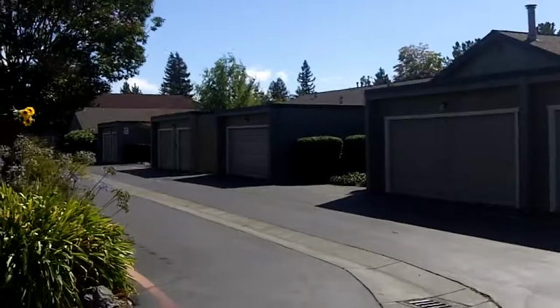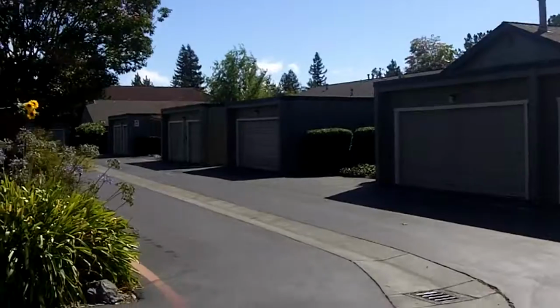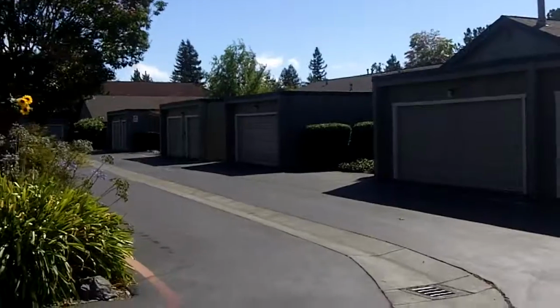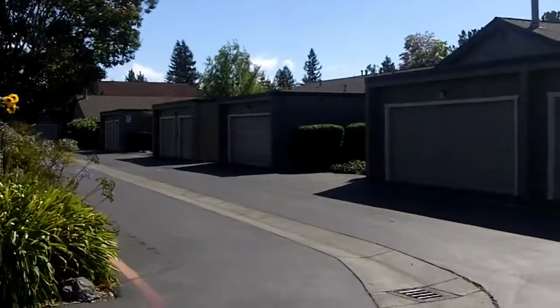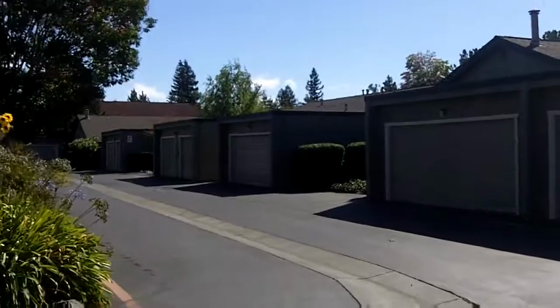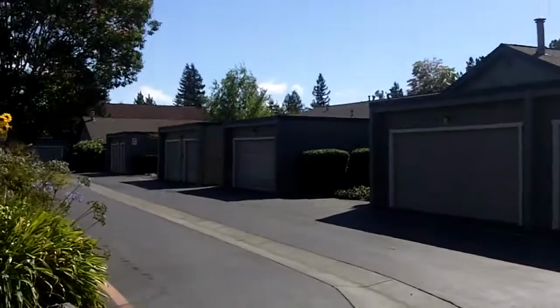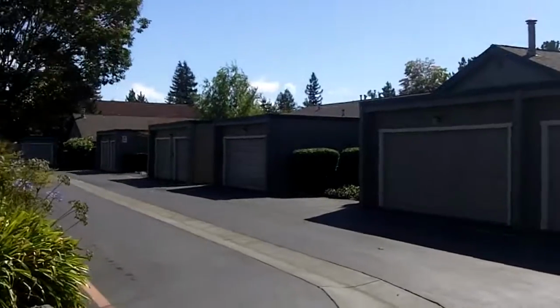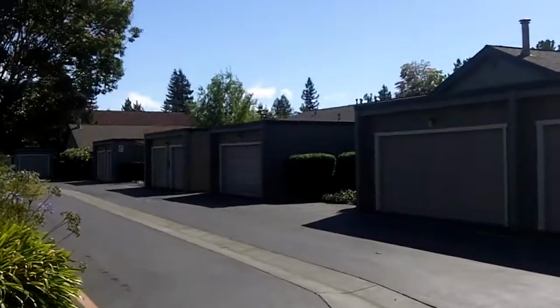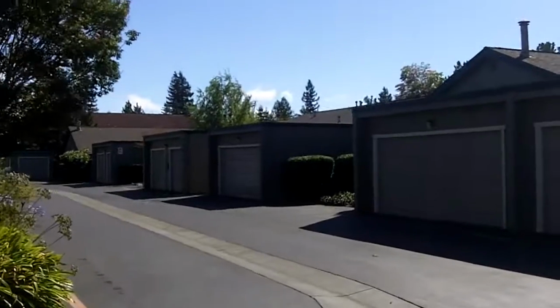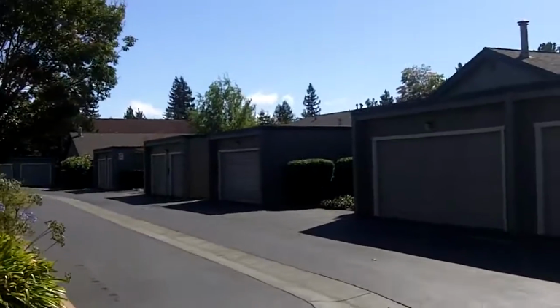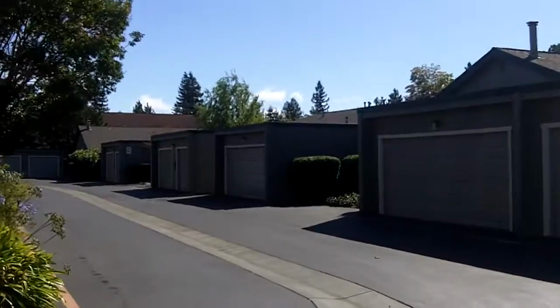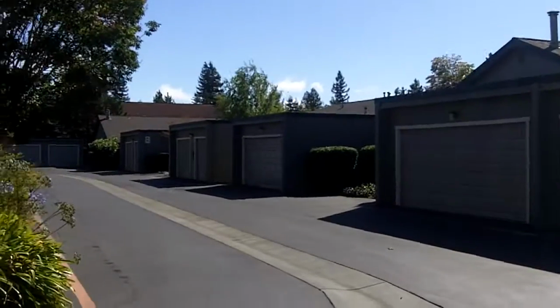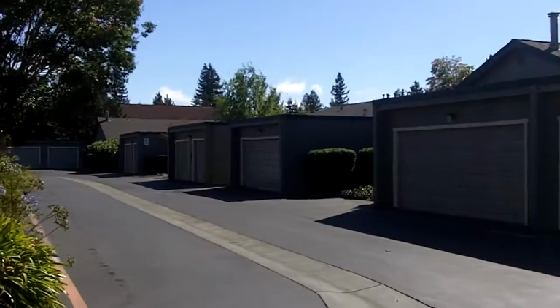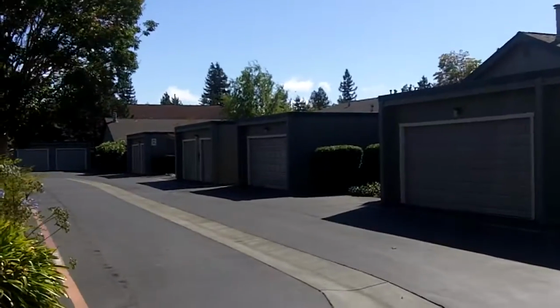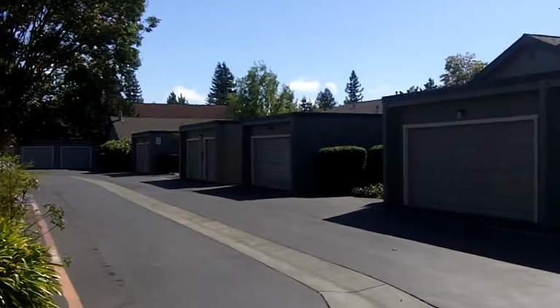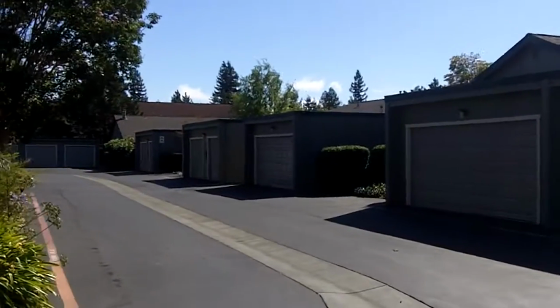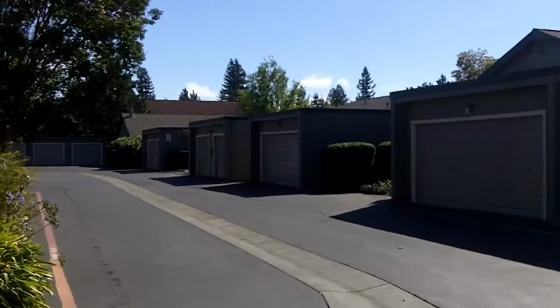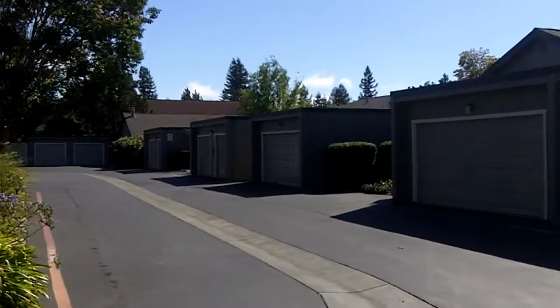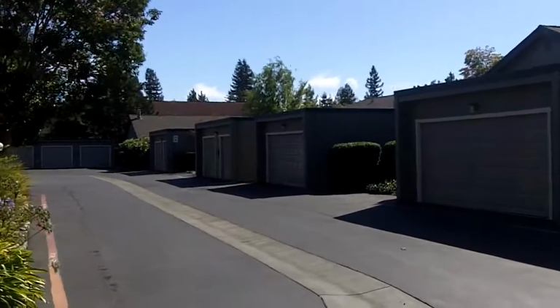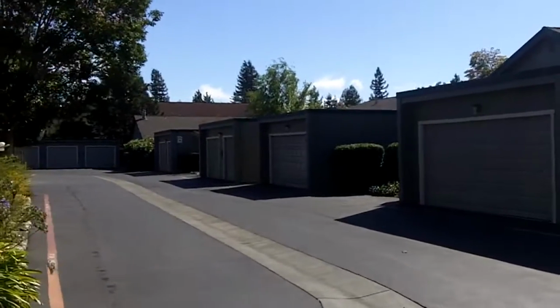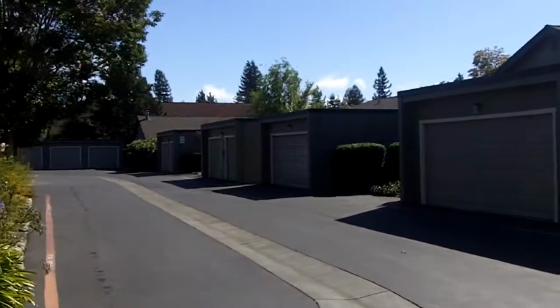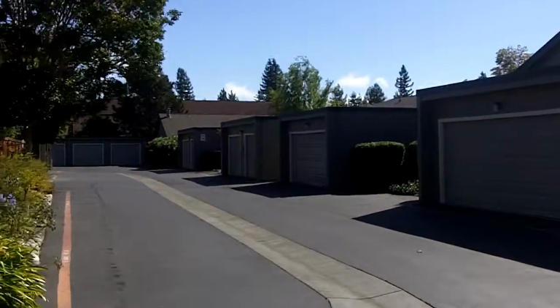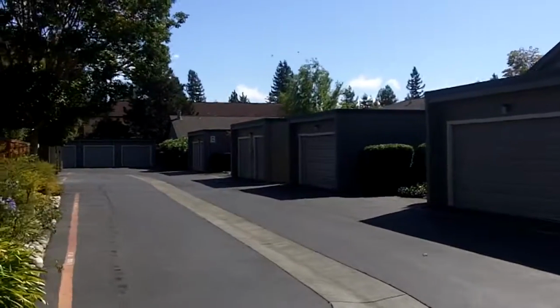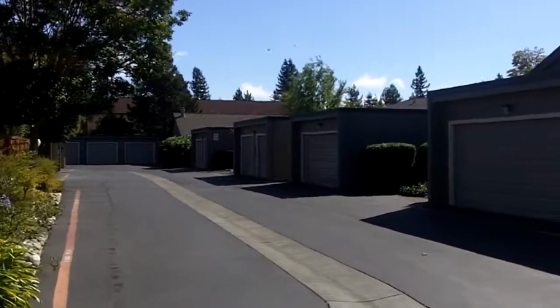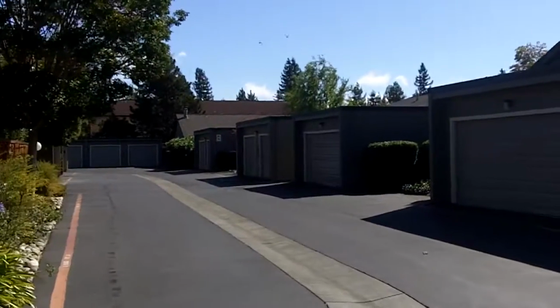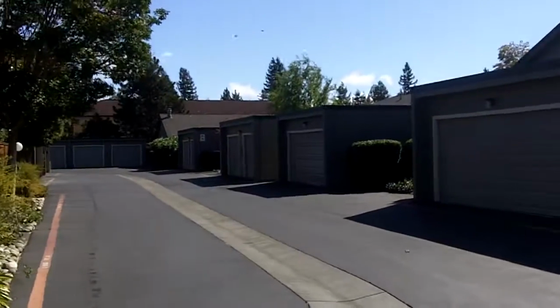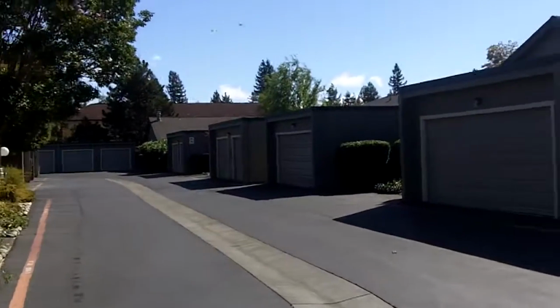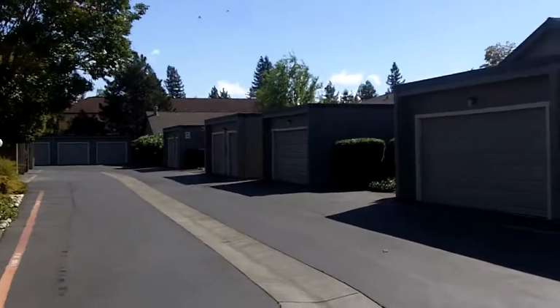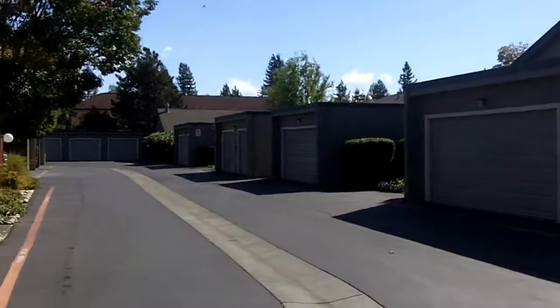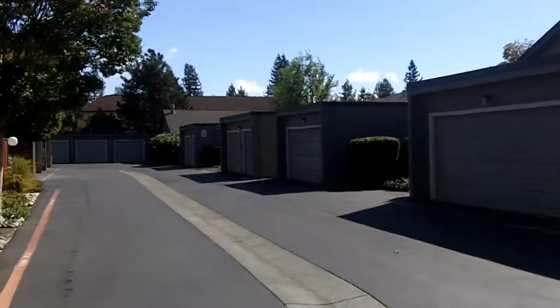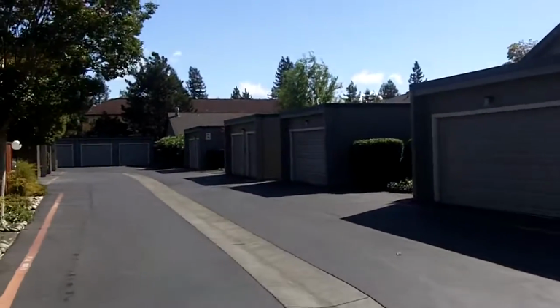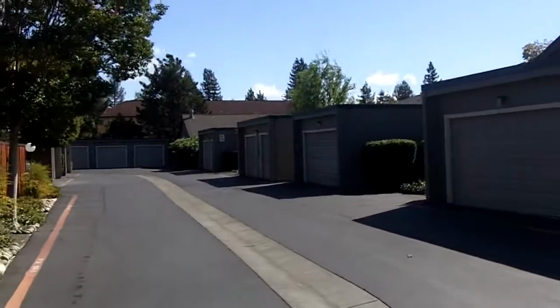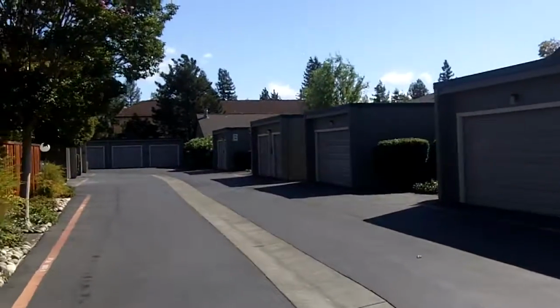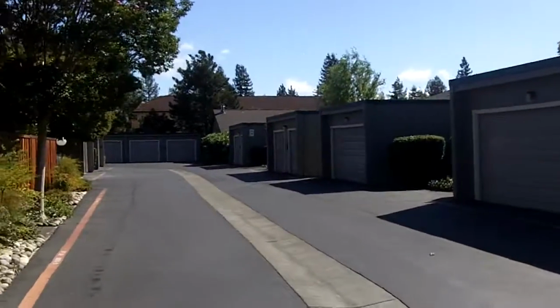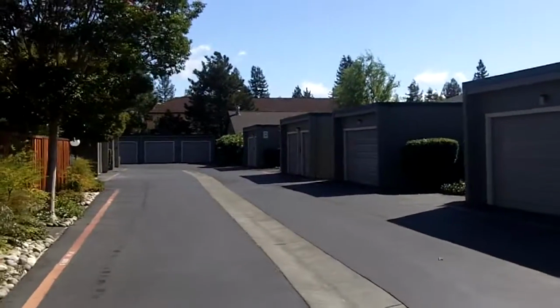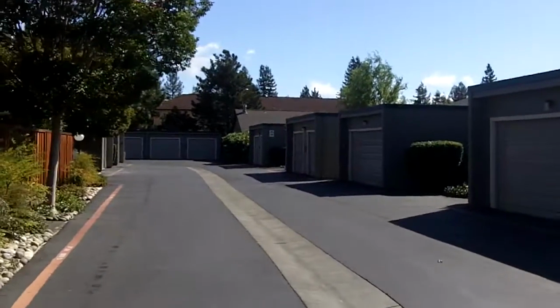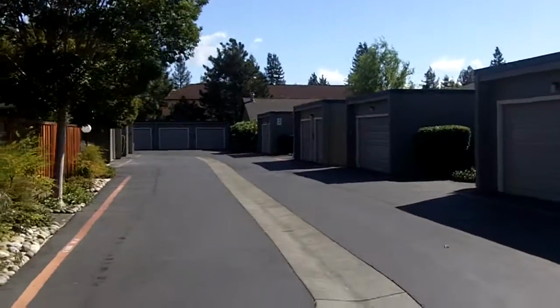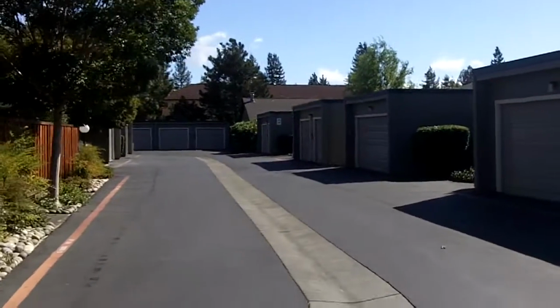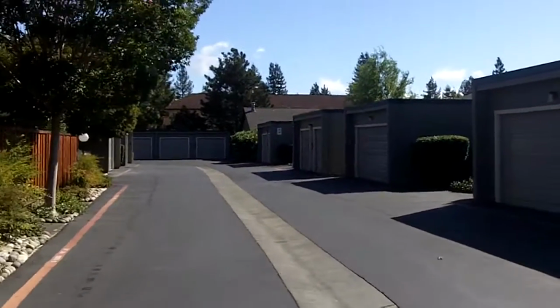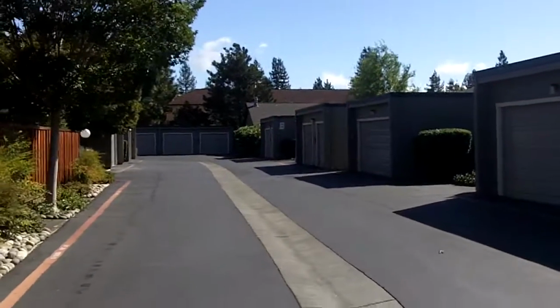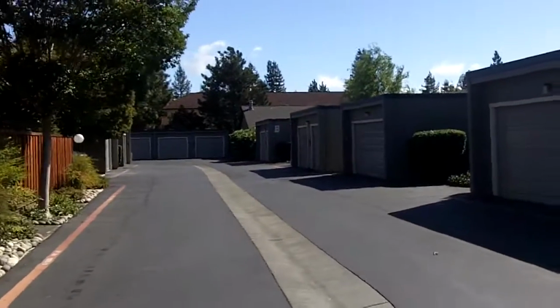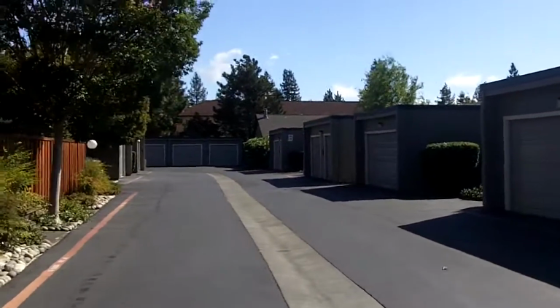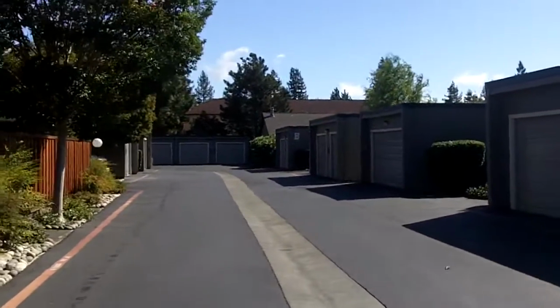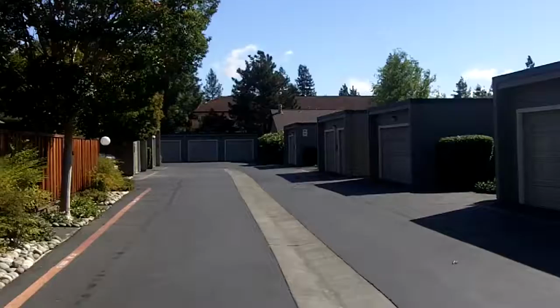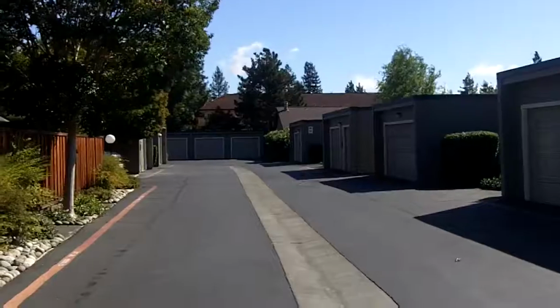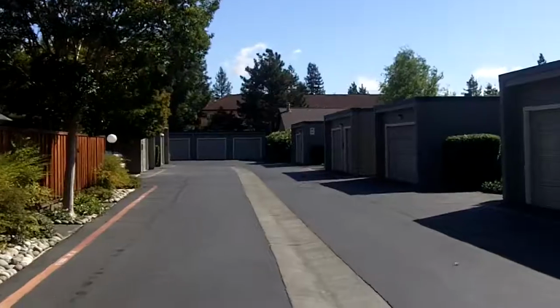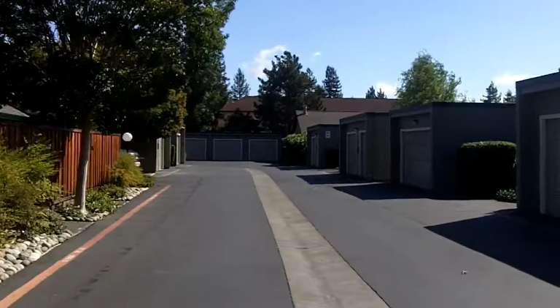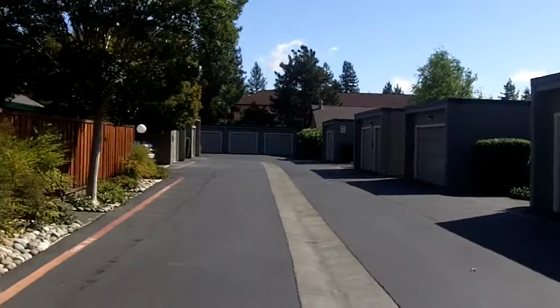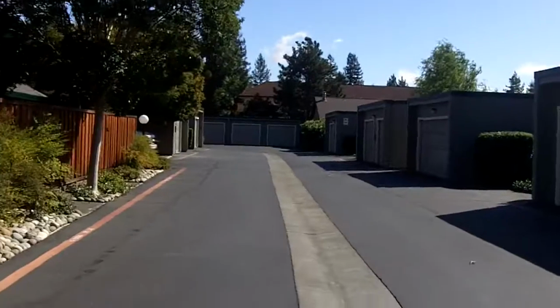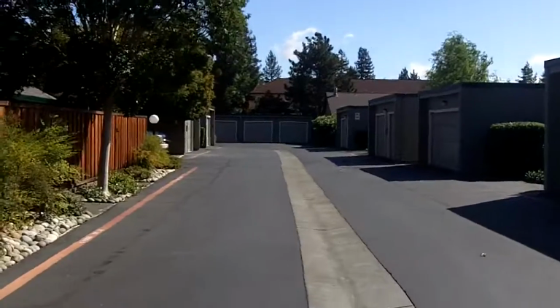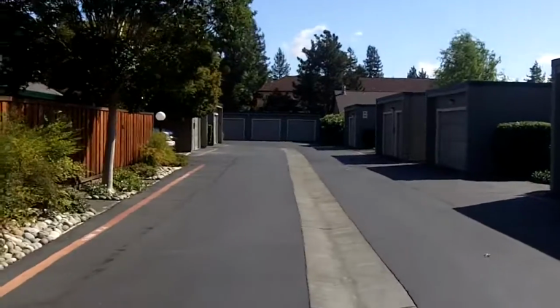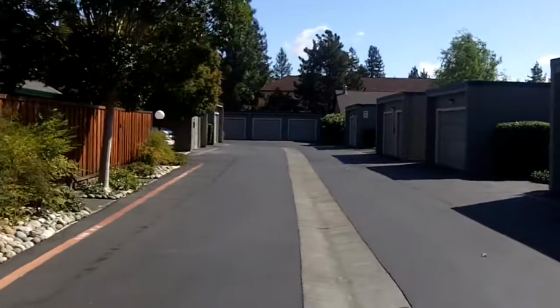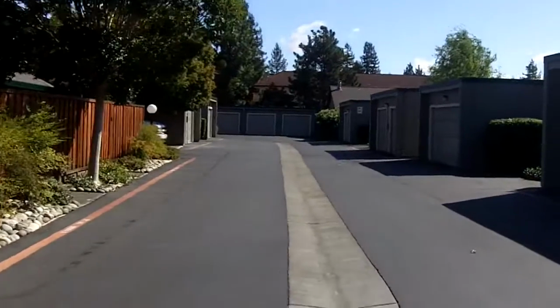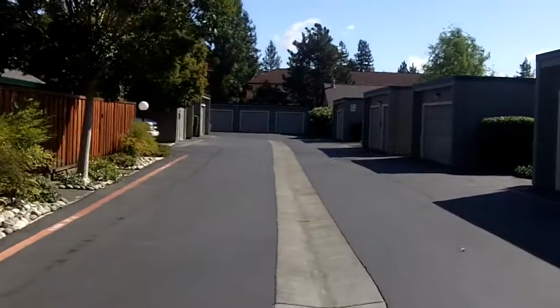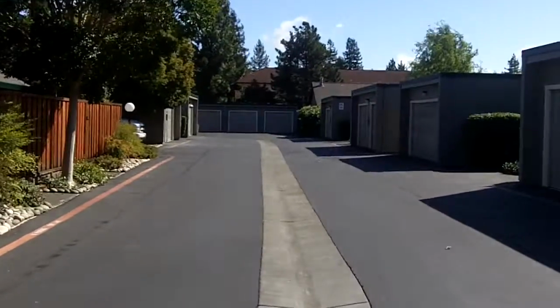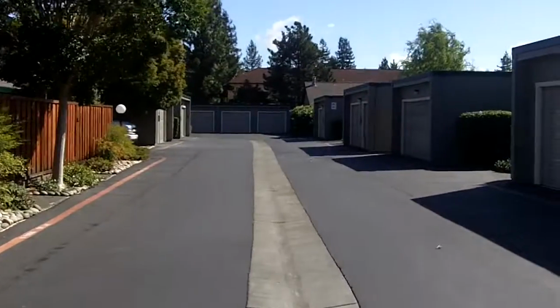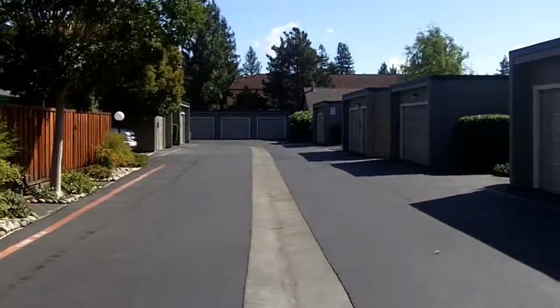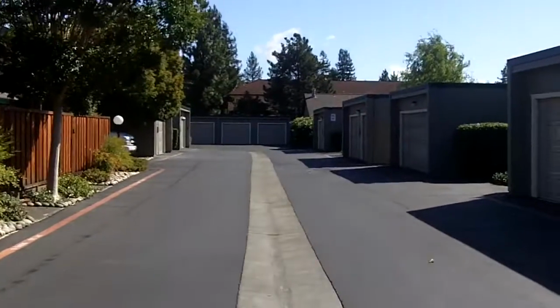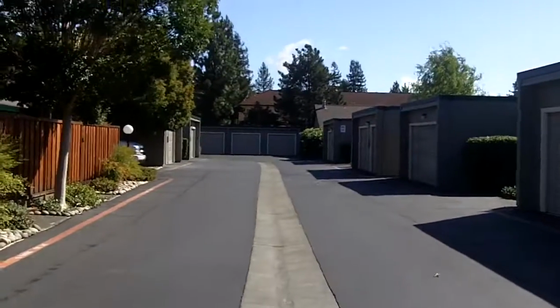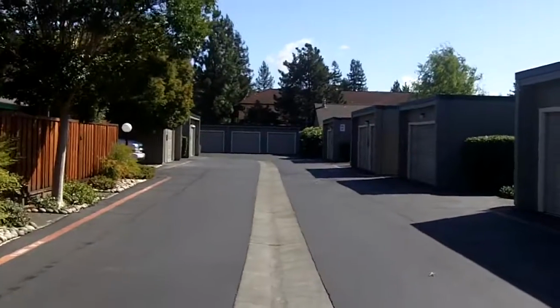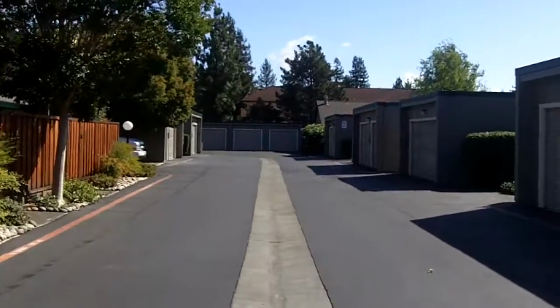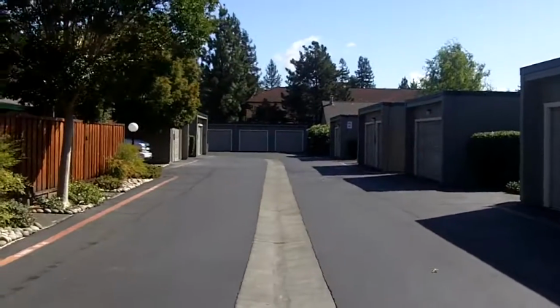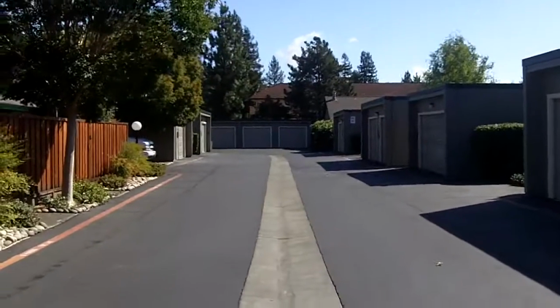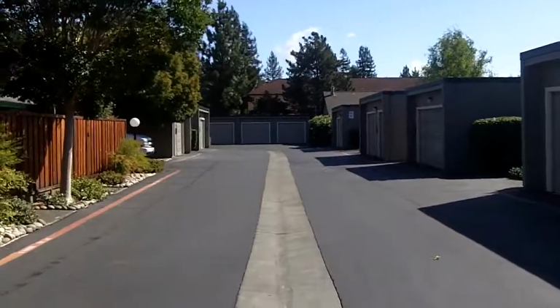Just wanted to show everyone what a wonderful job these guys did. Another HOA painted by Signature Painting.